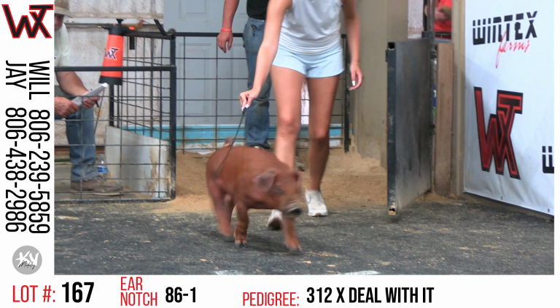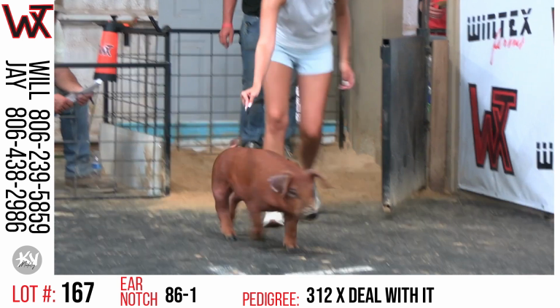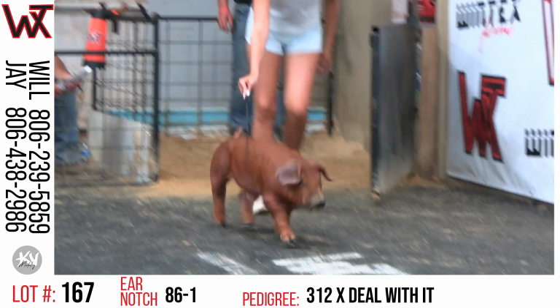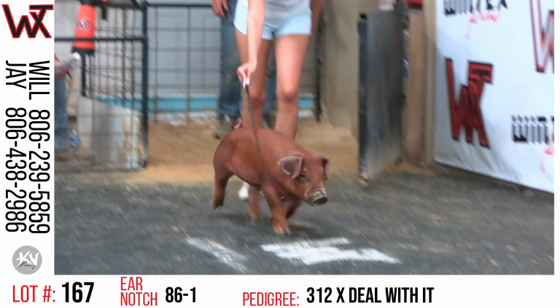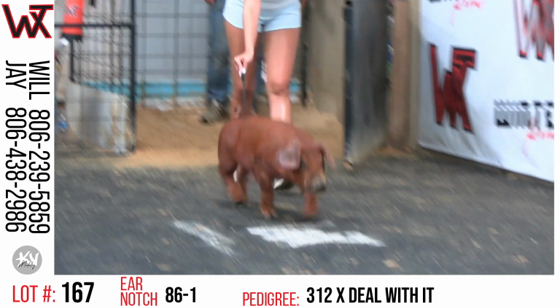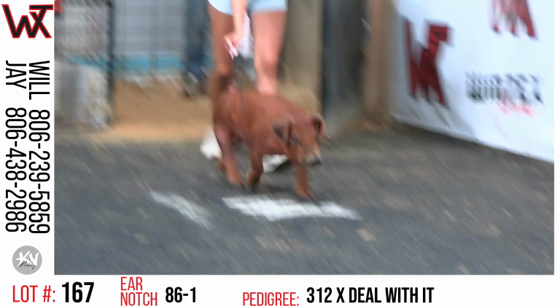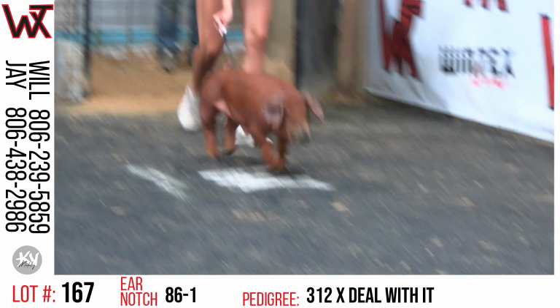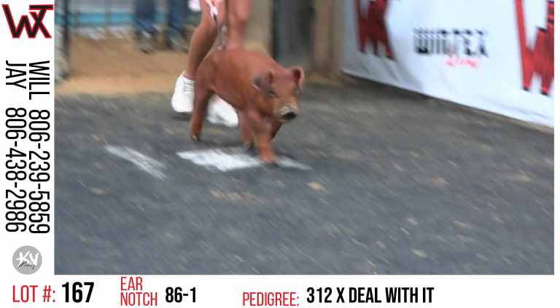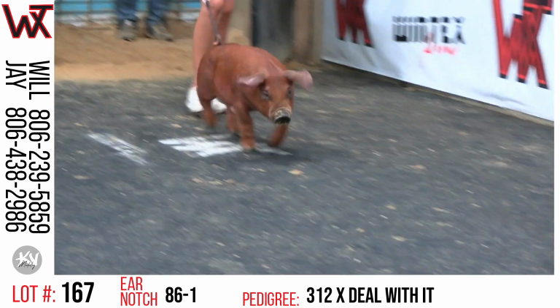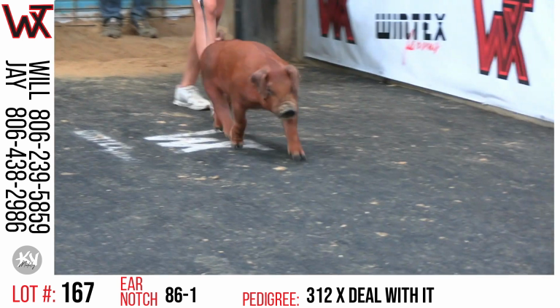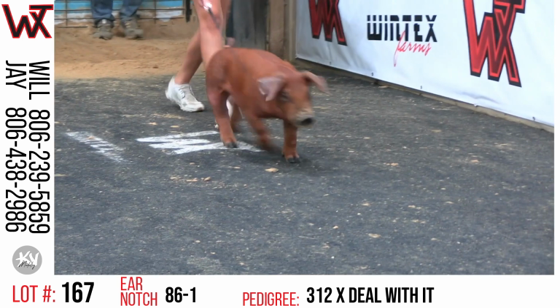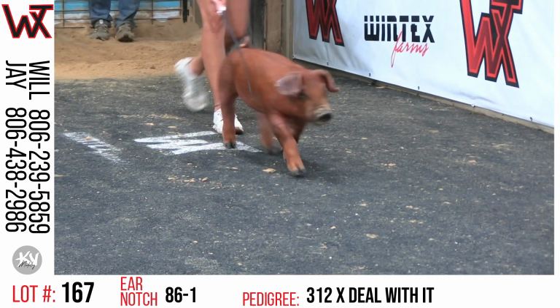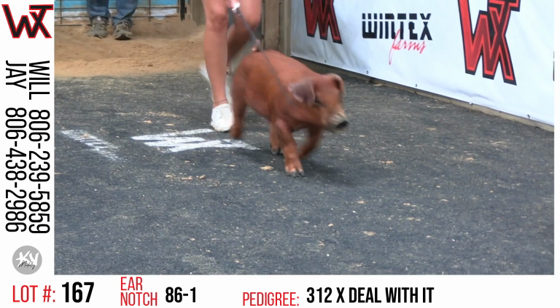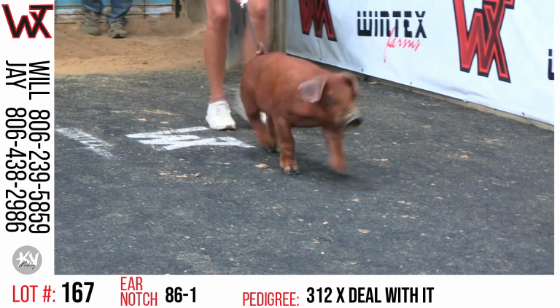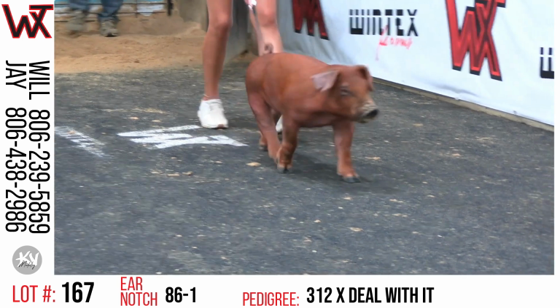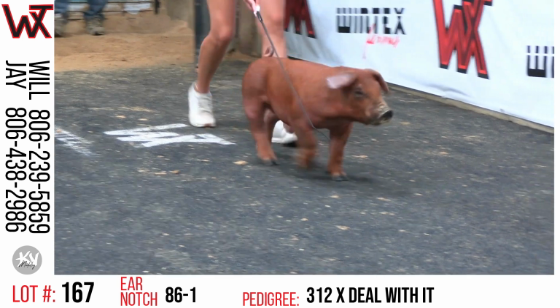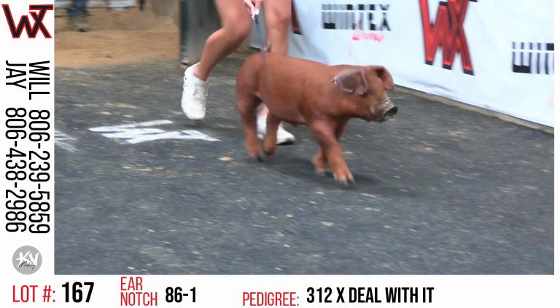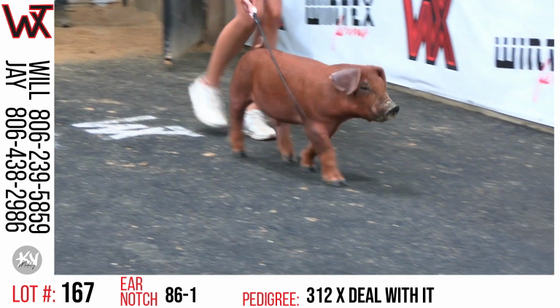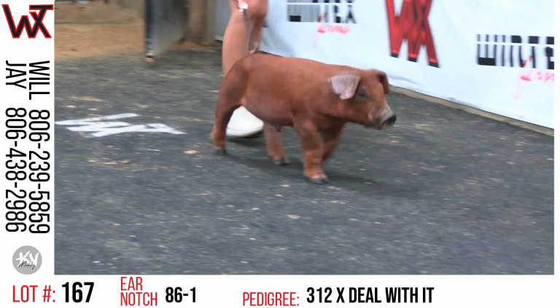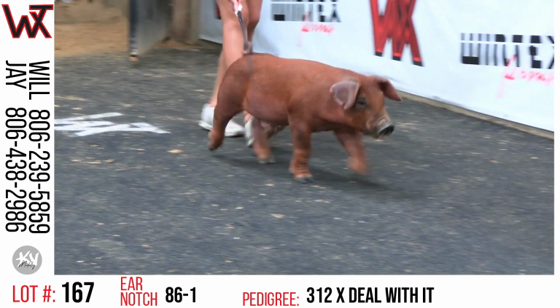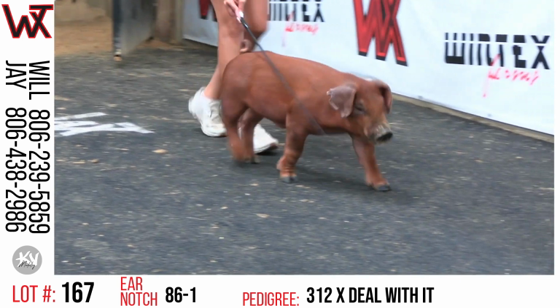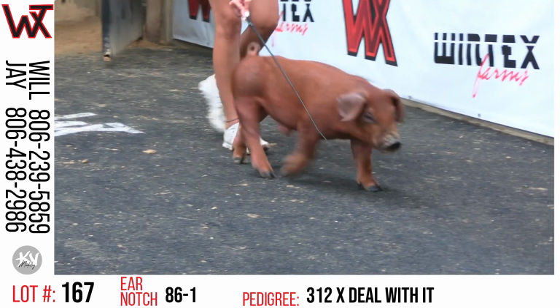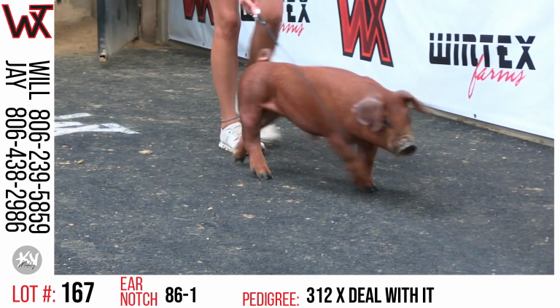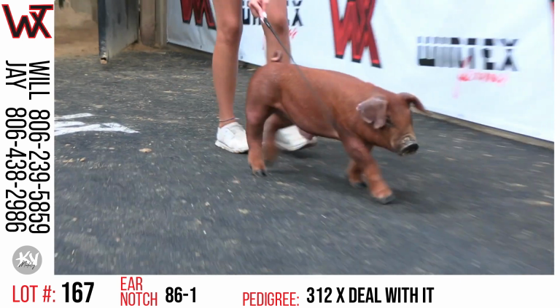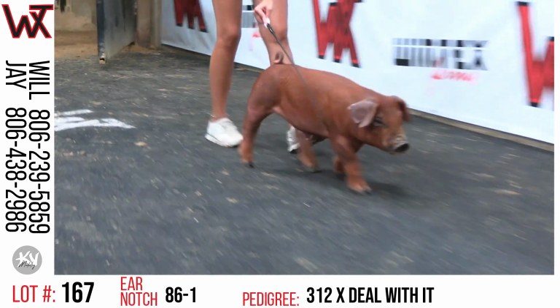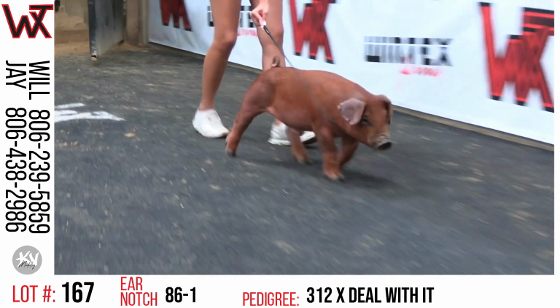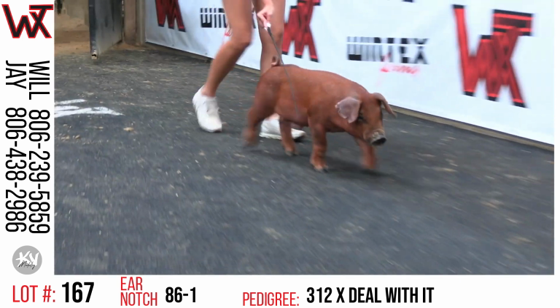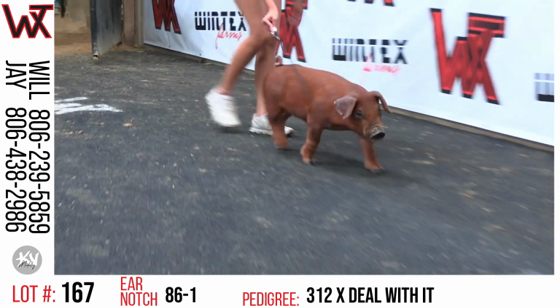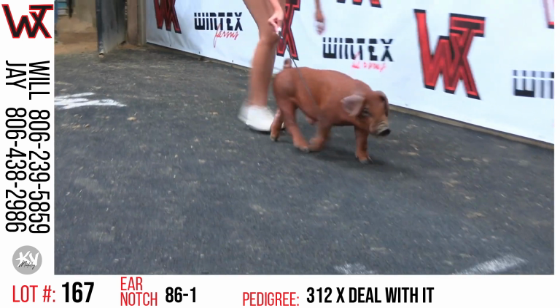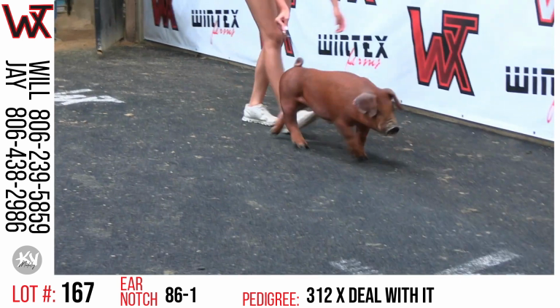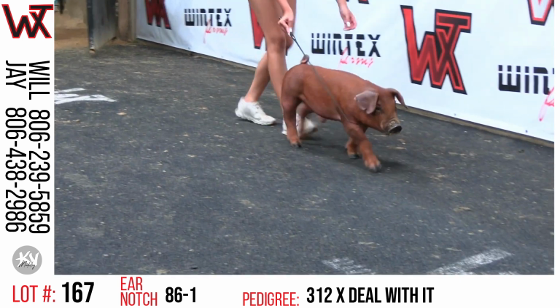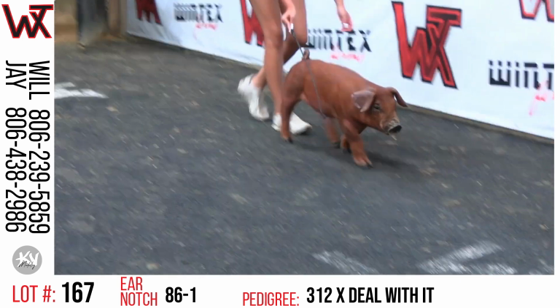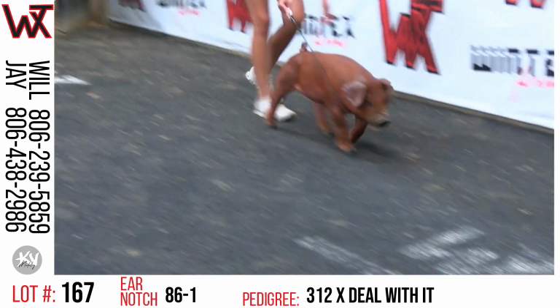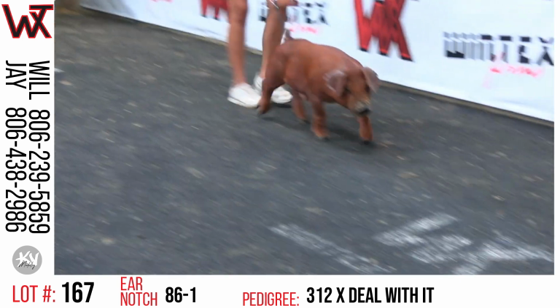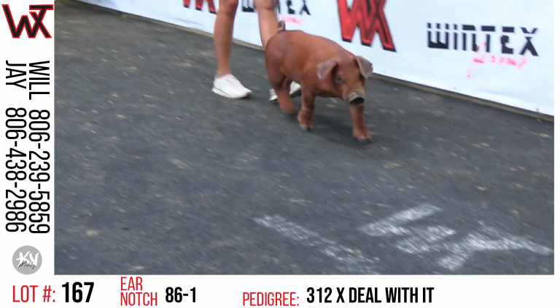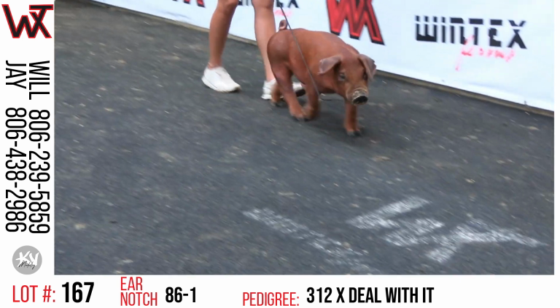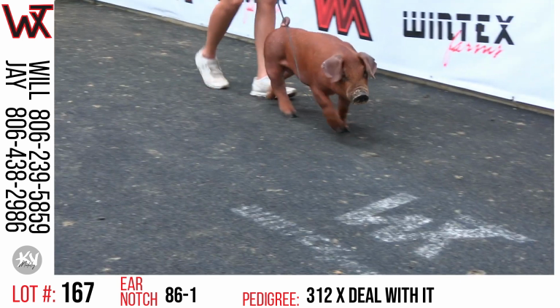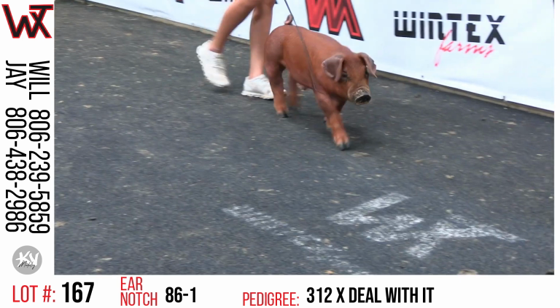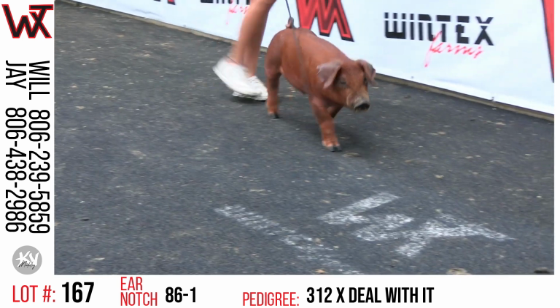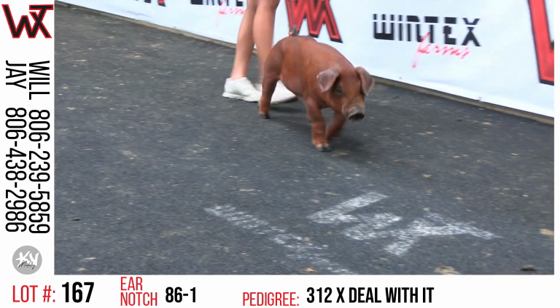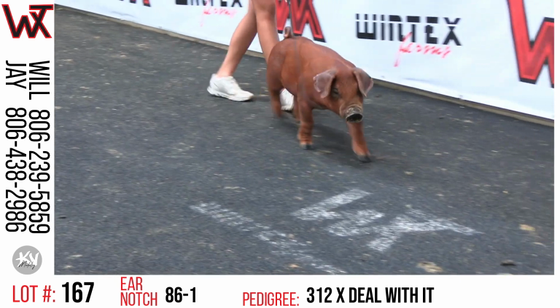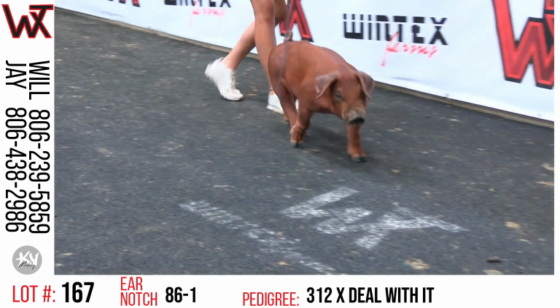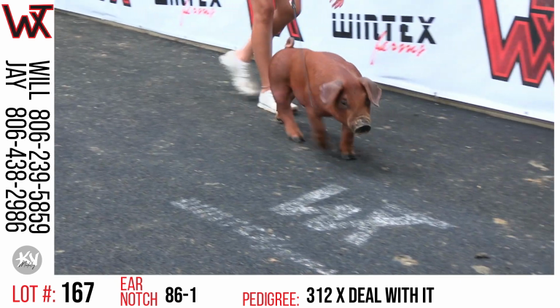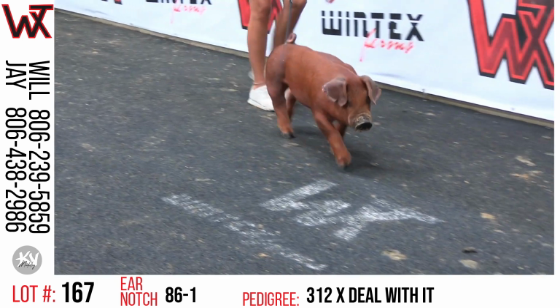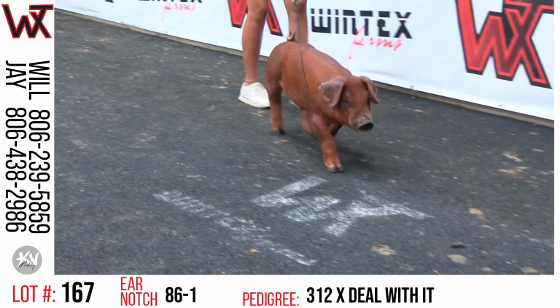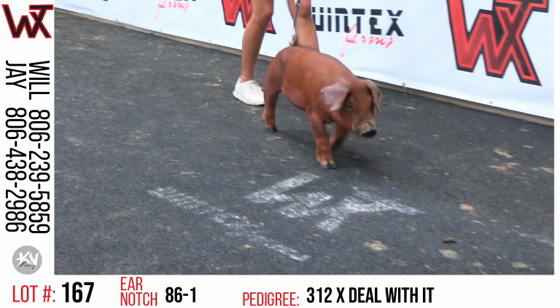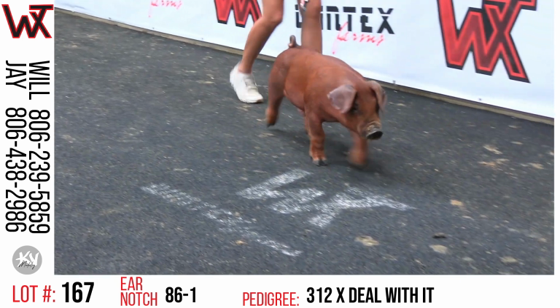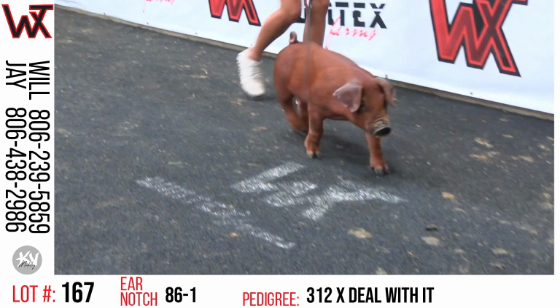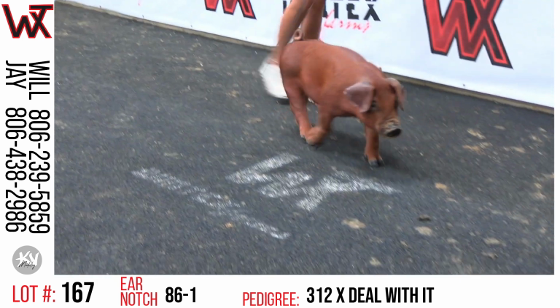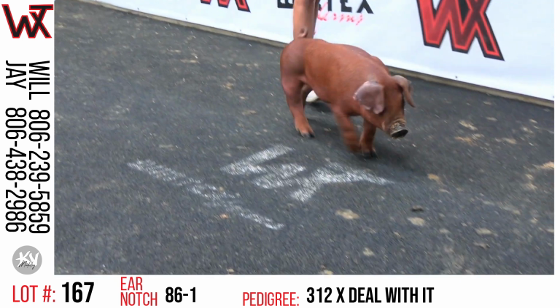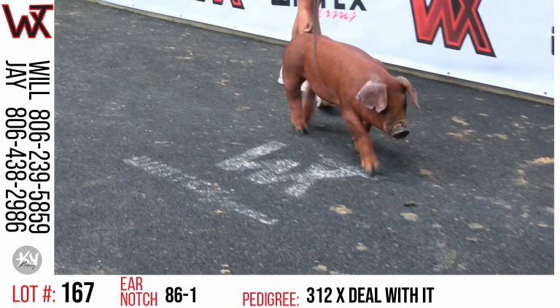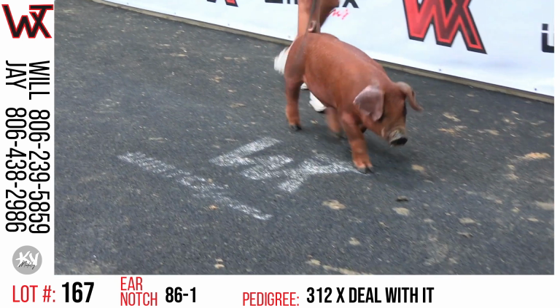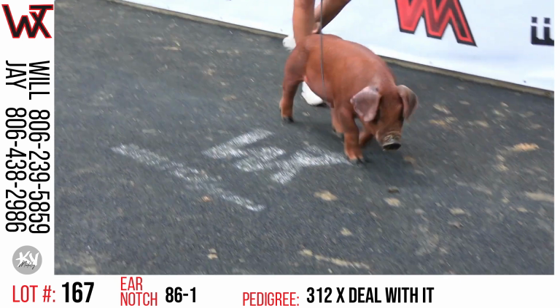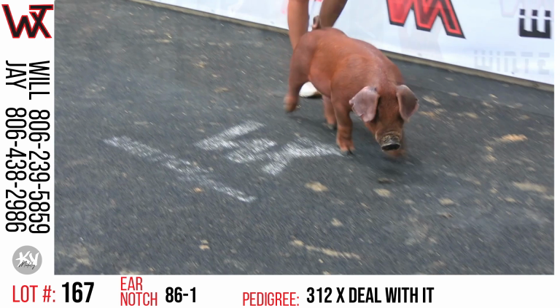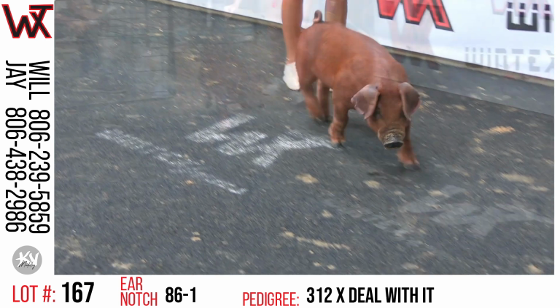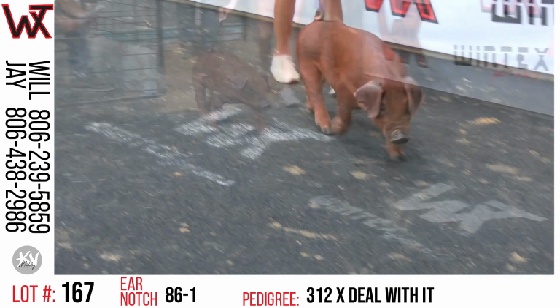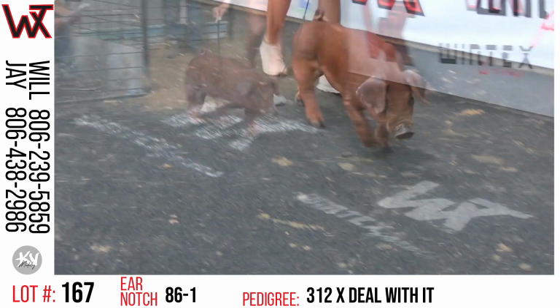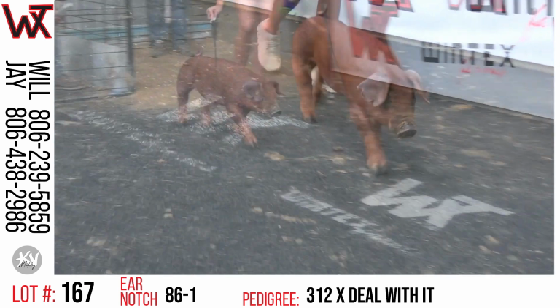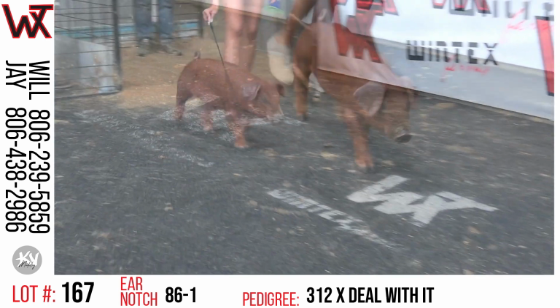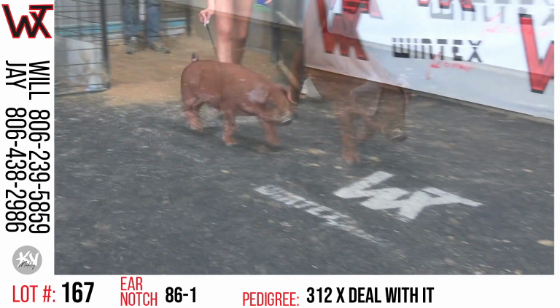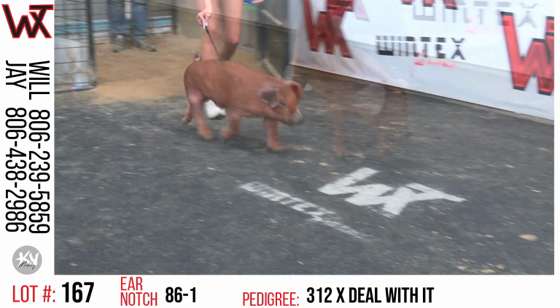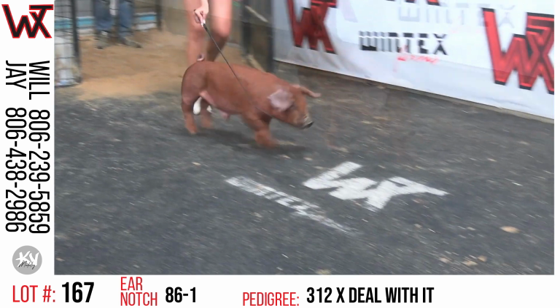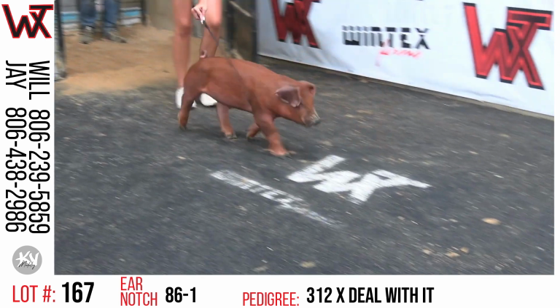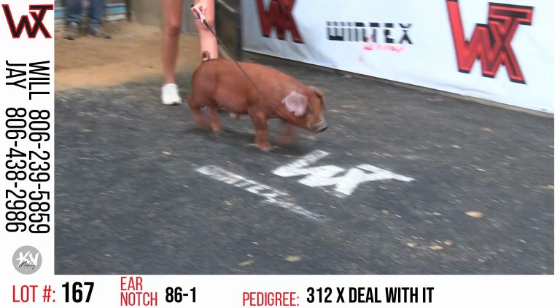Lot 167 is 86-1. This will be a 312 on Green Bottles' sister.